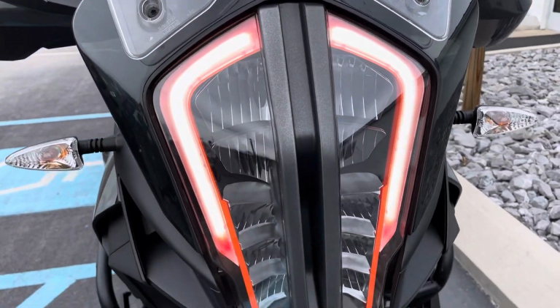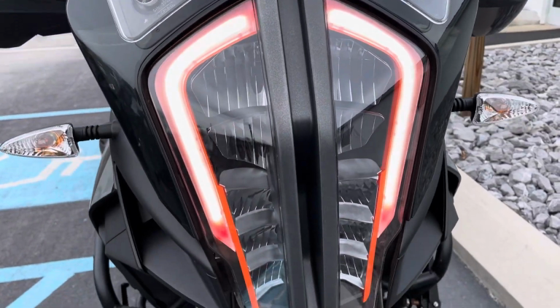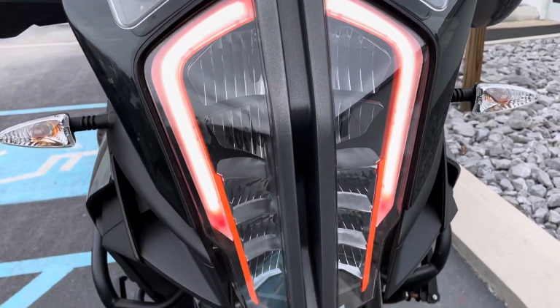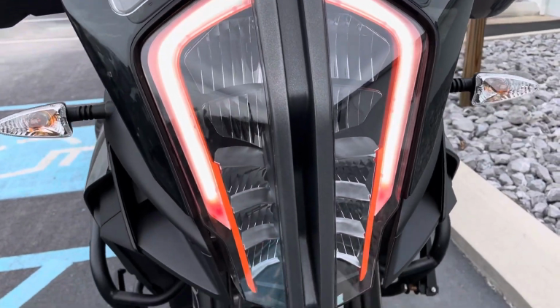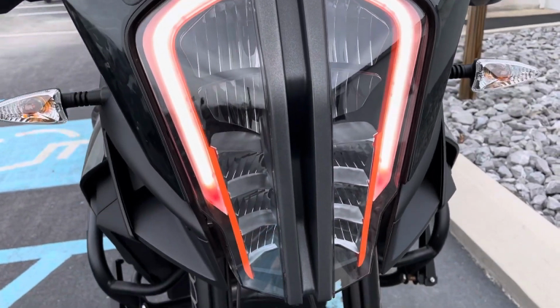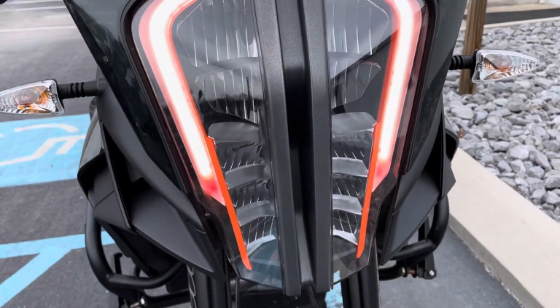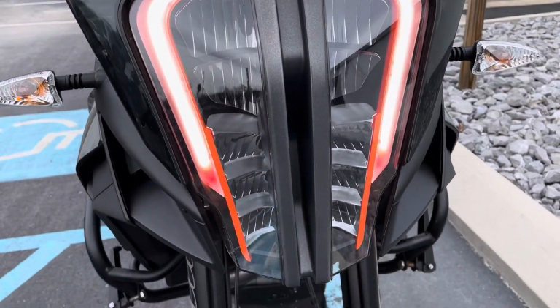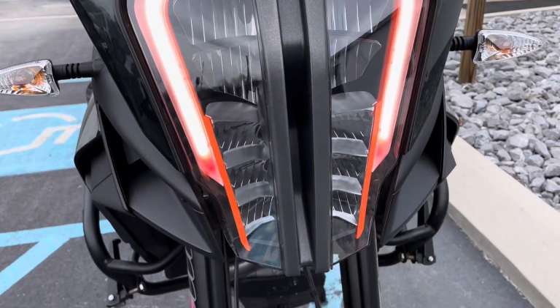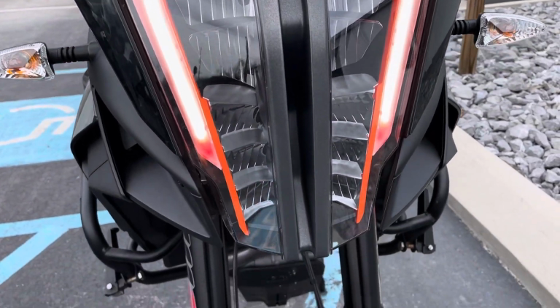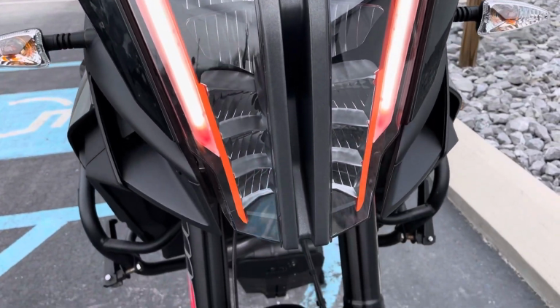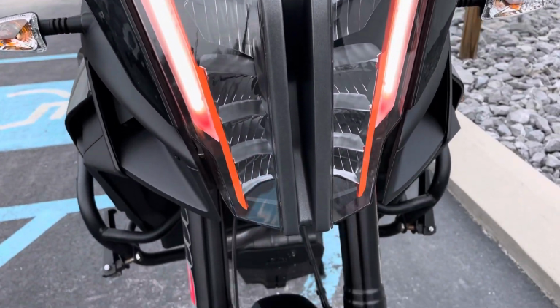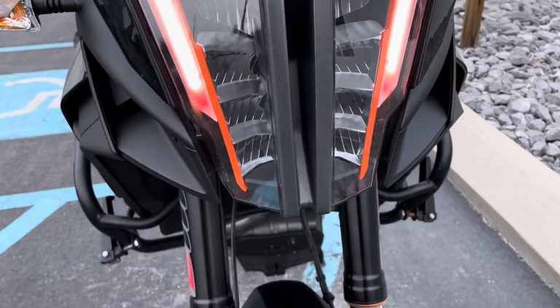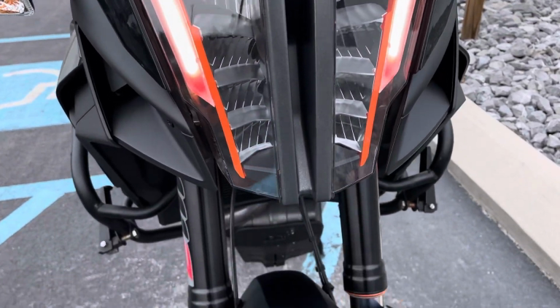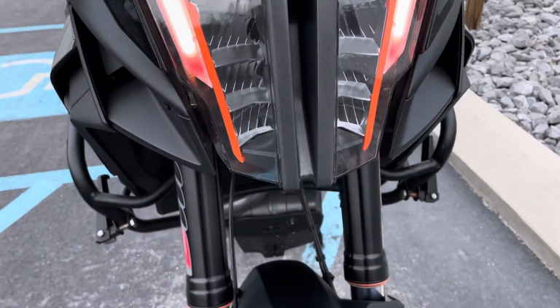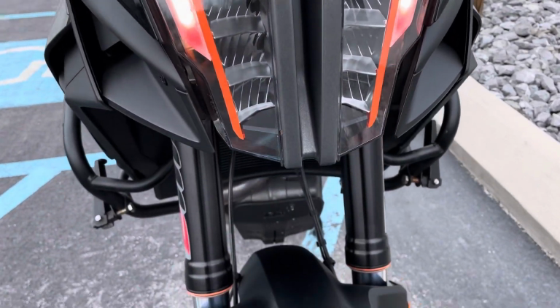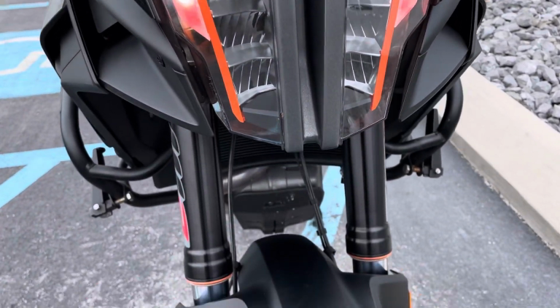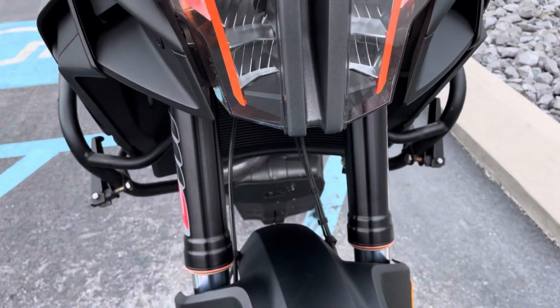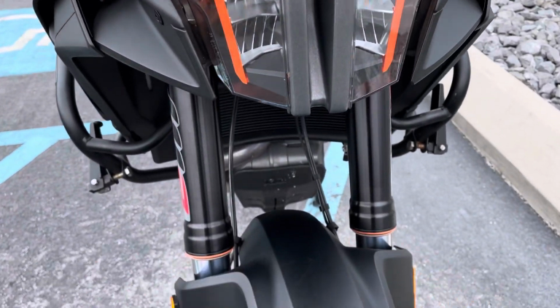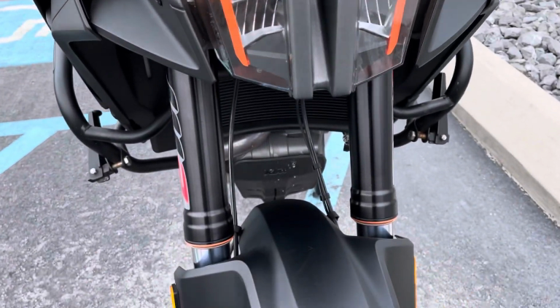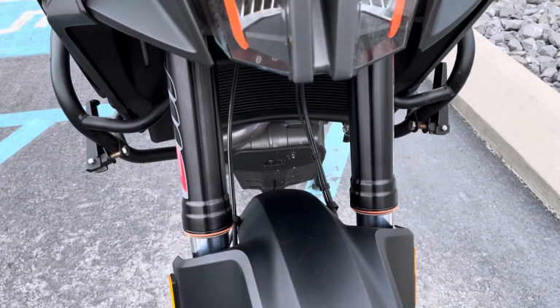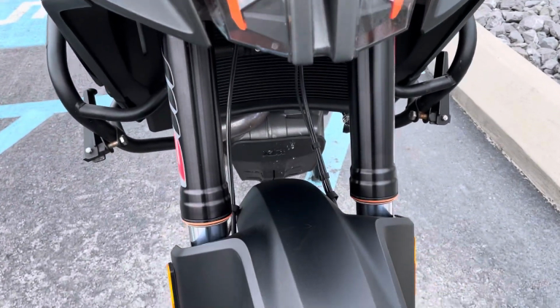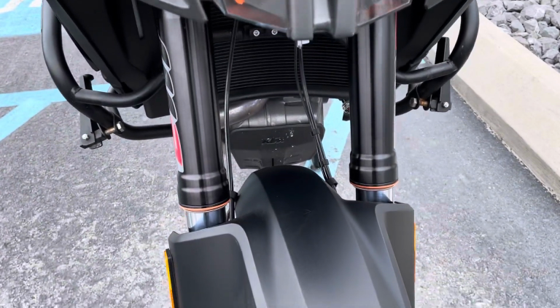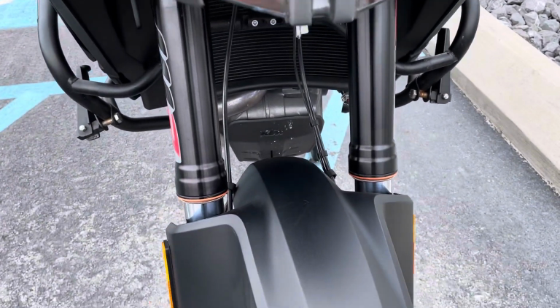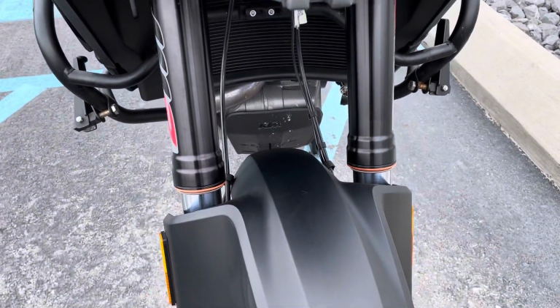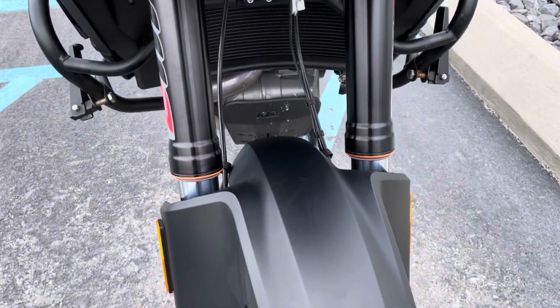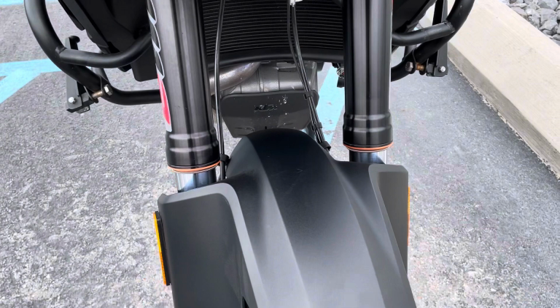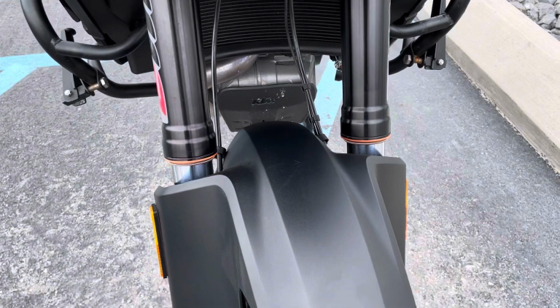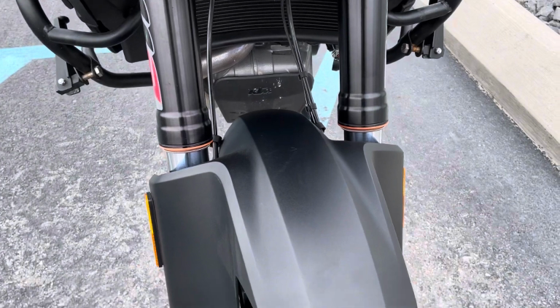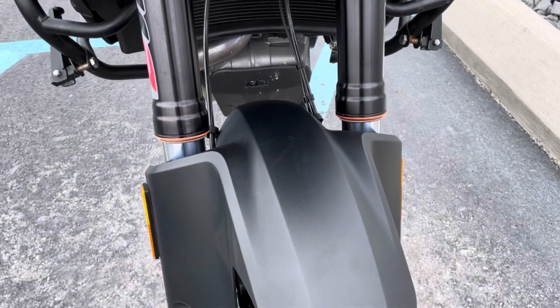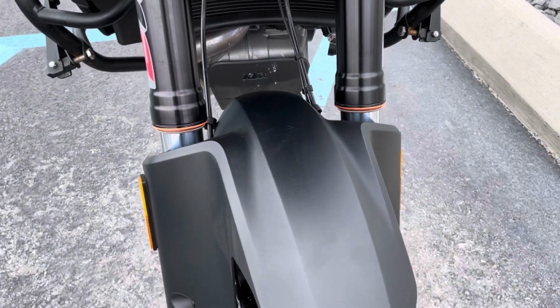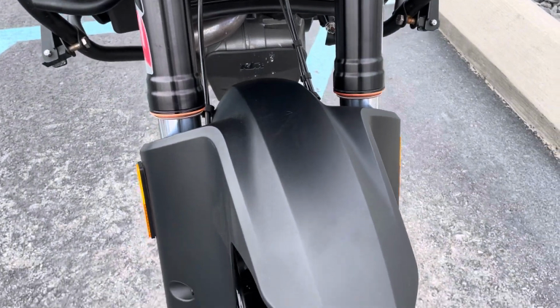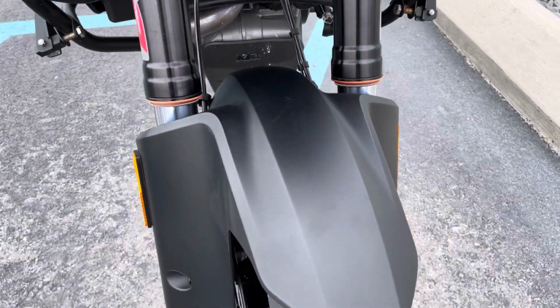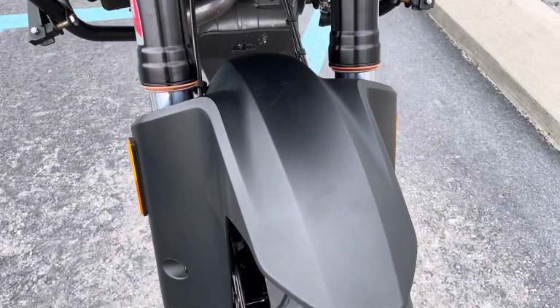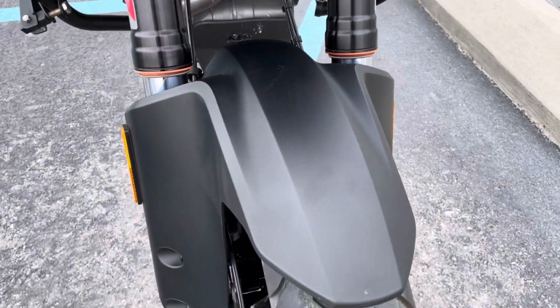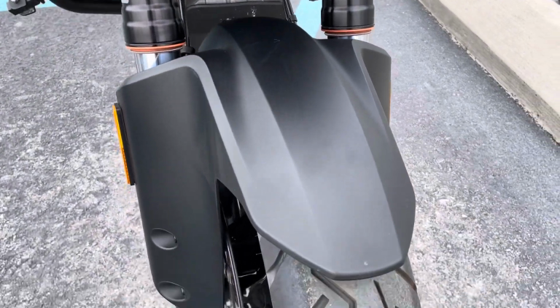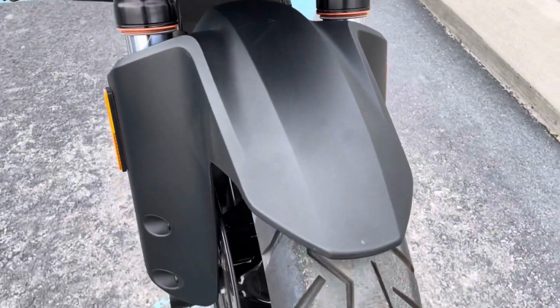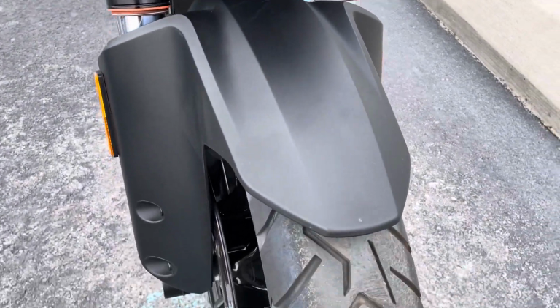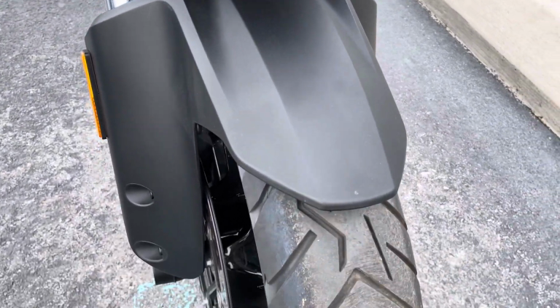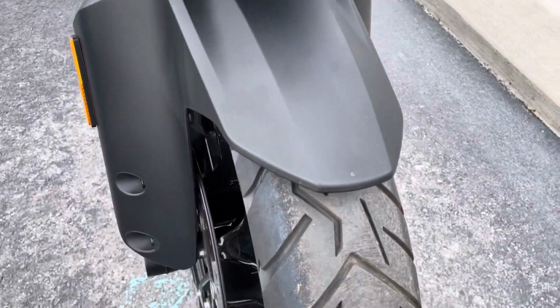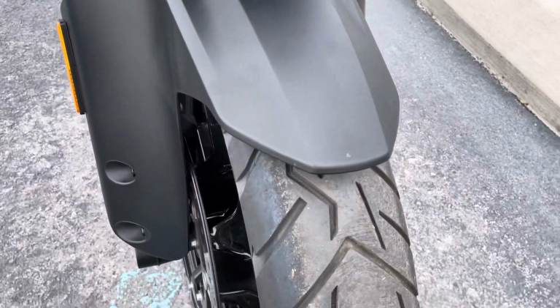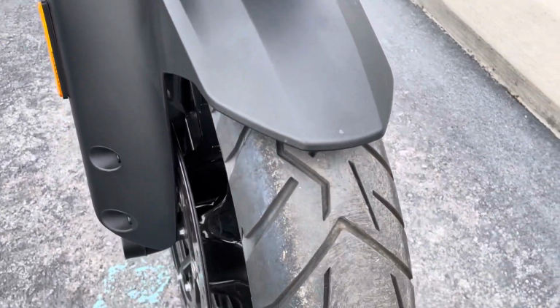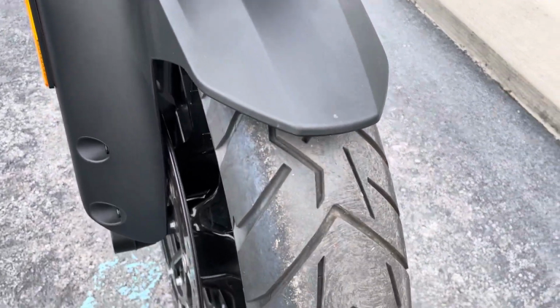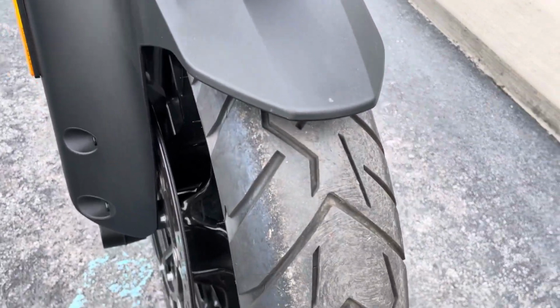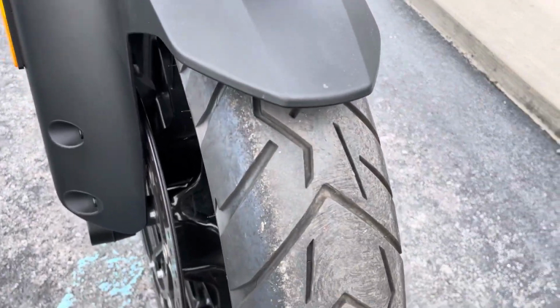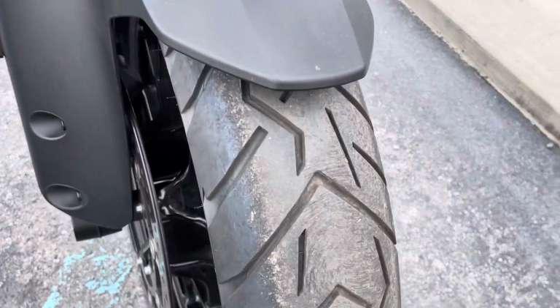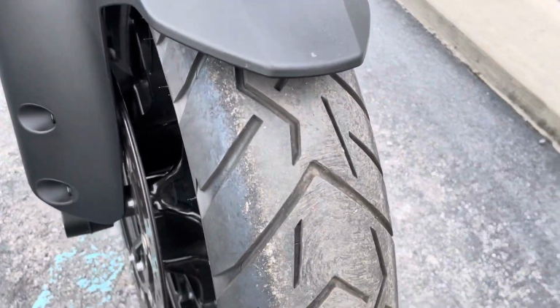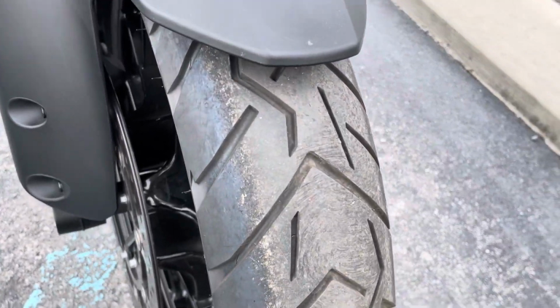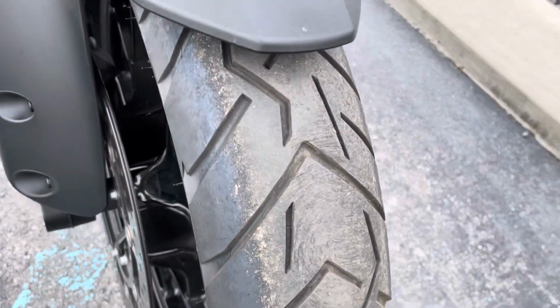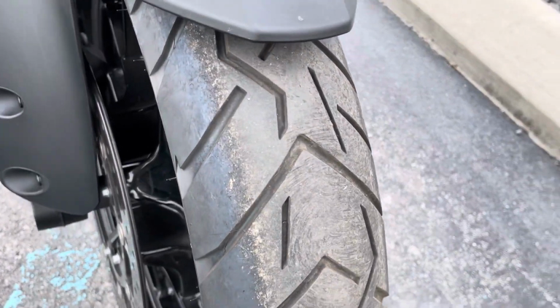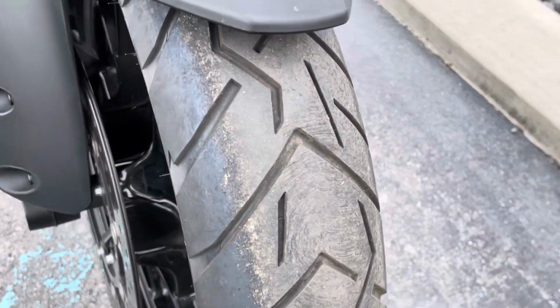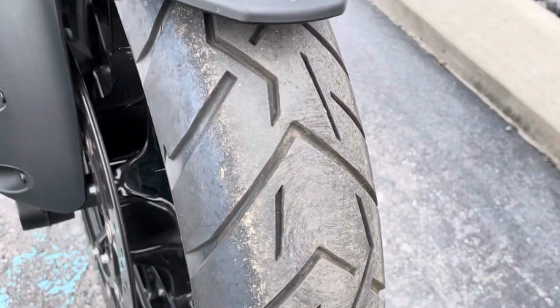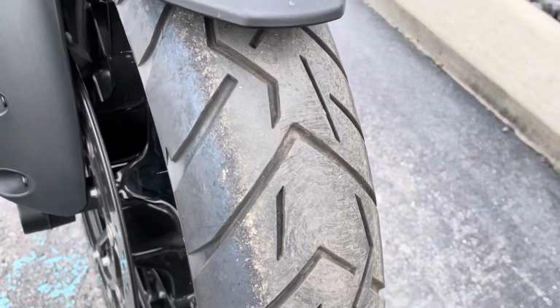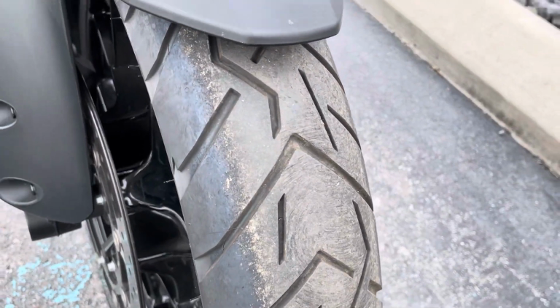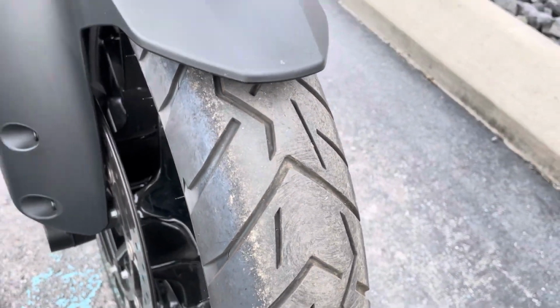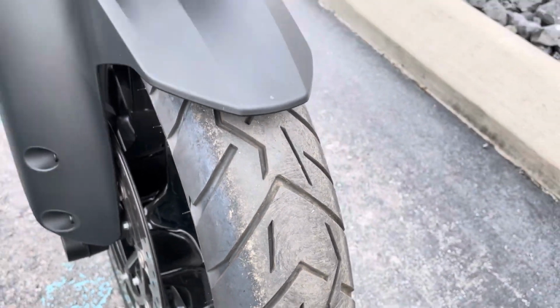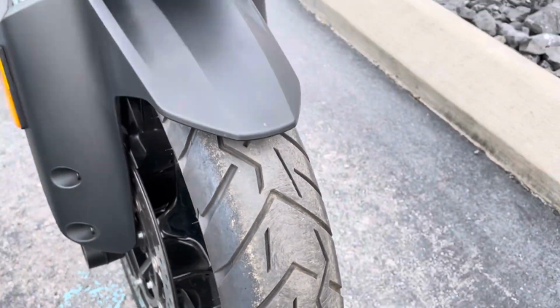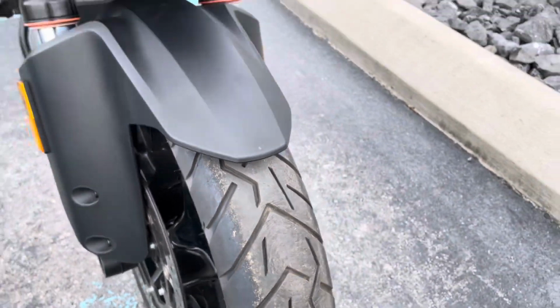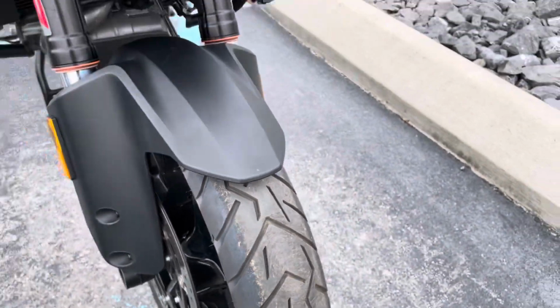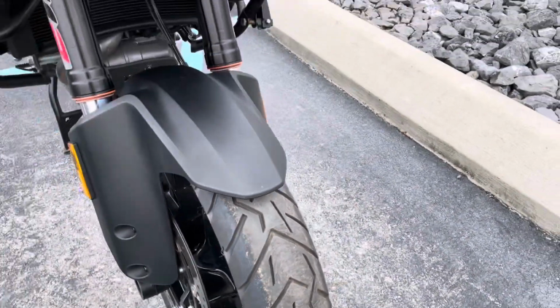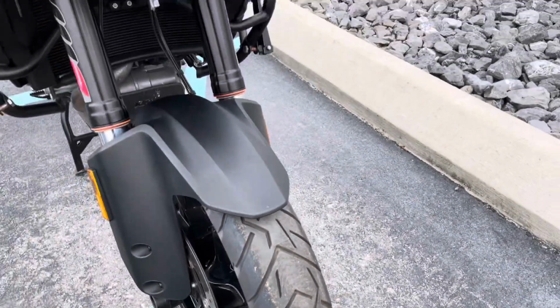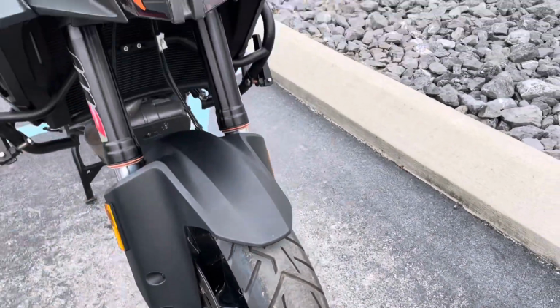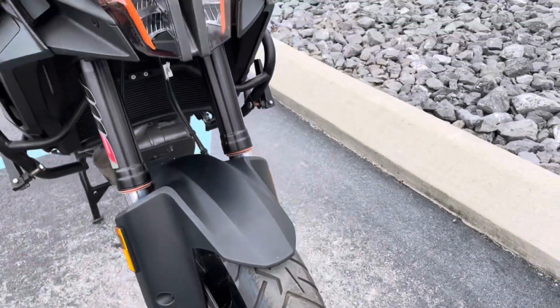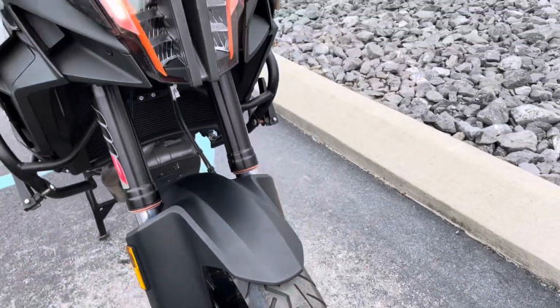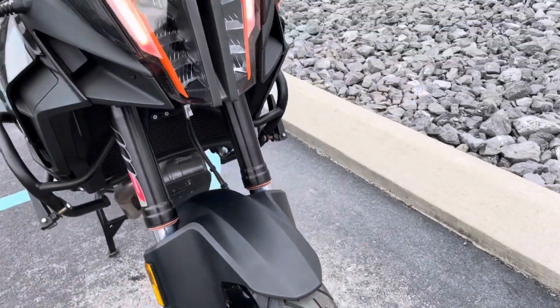No blemishes on the headway up, the fender looks good. The tires are good.